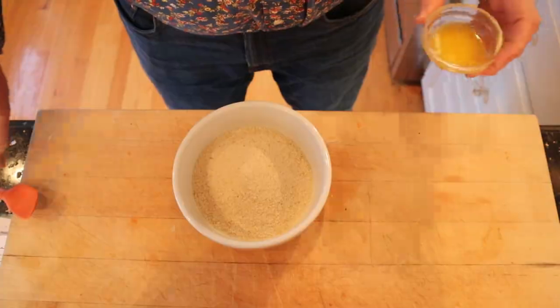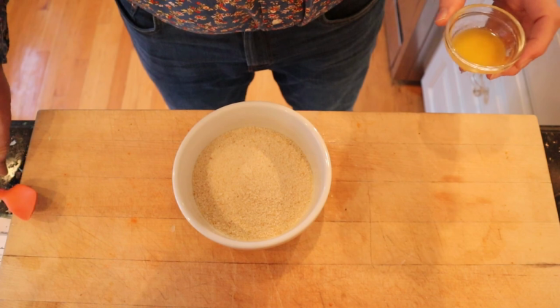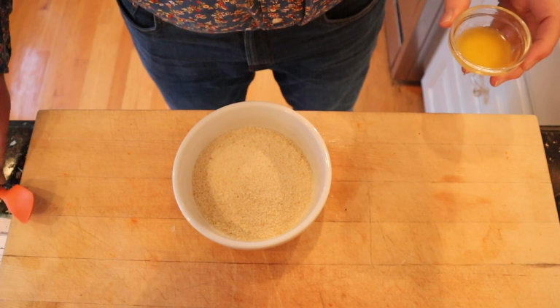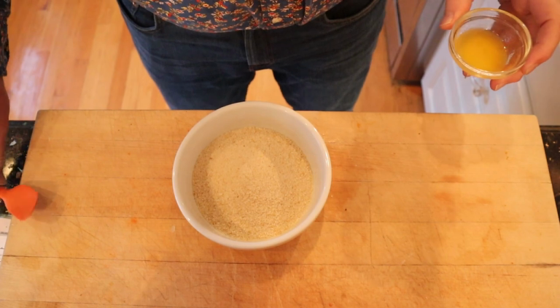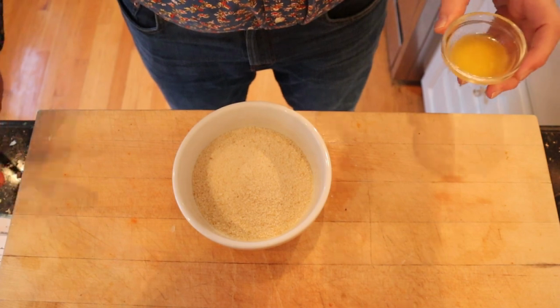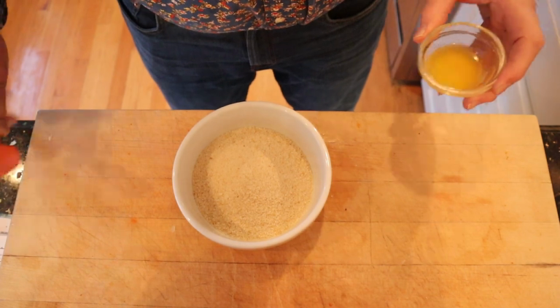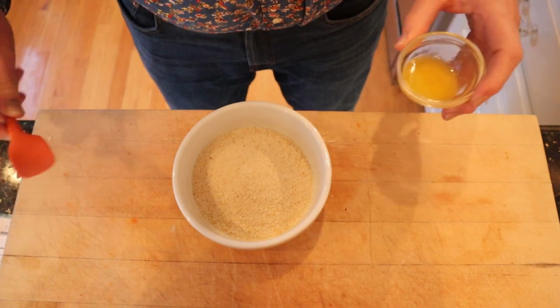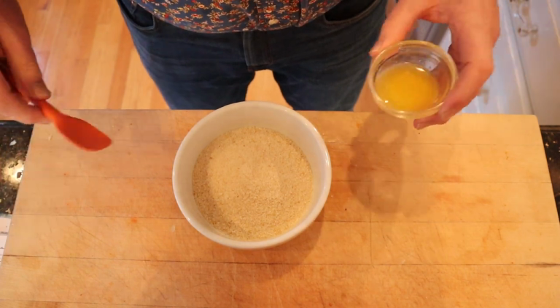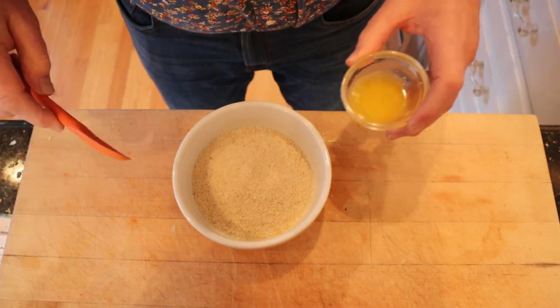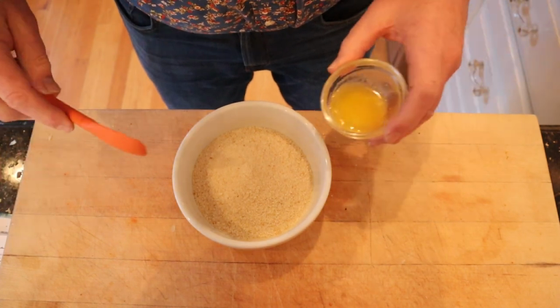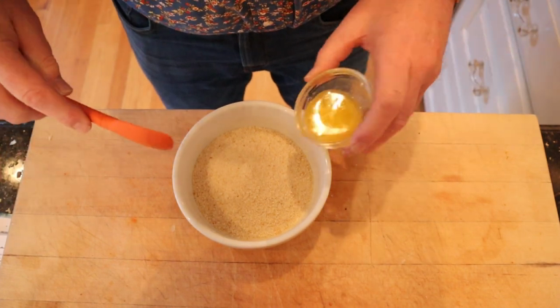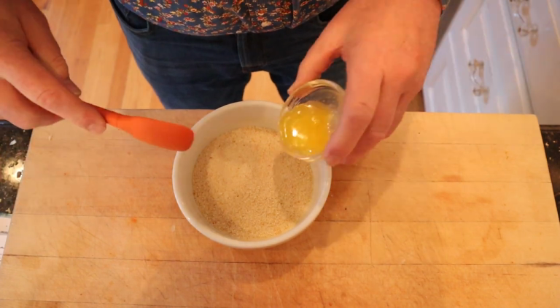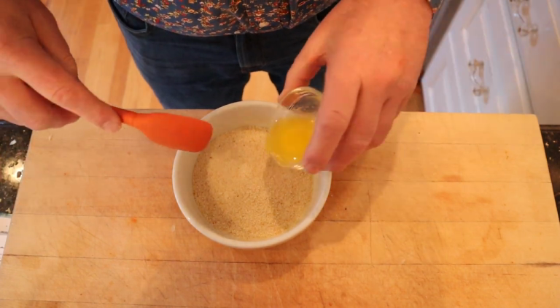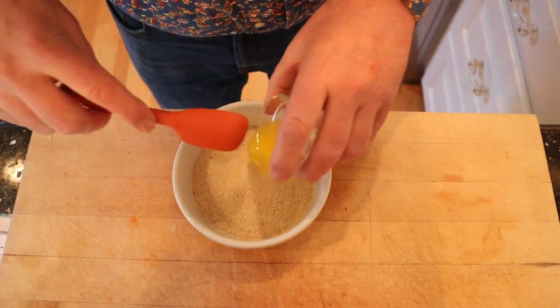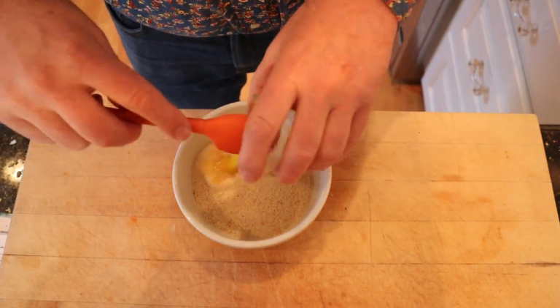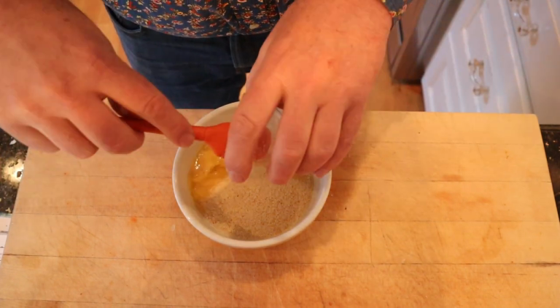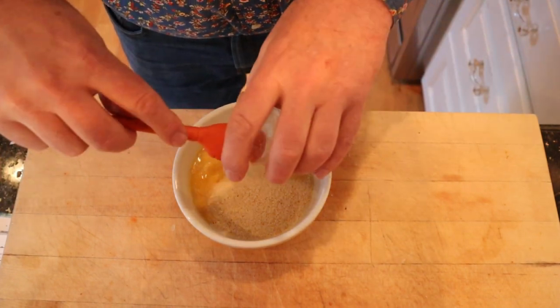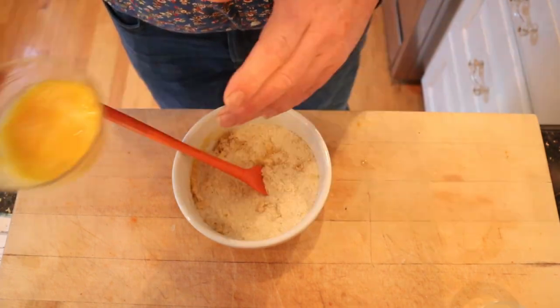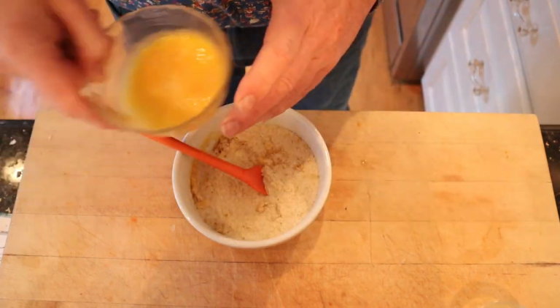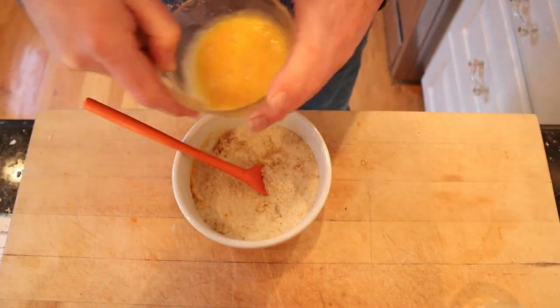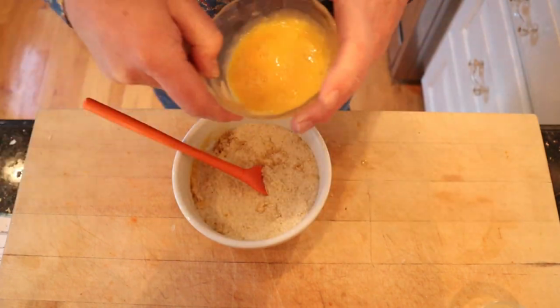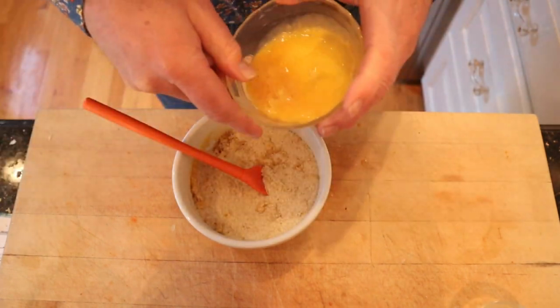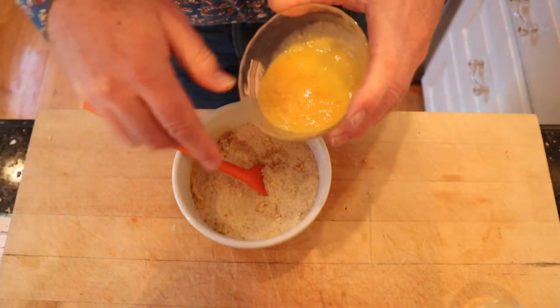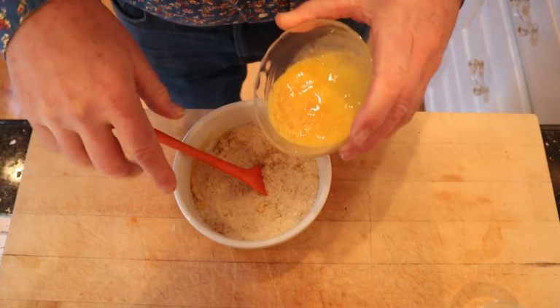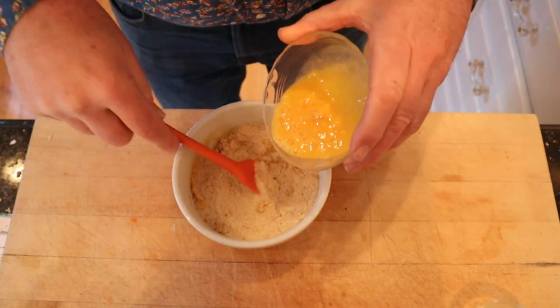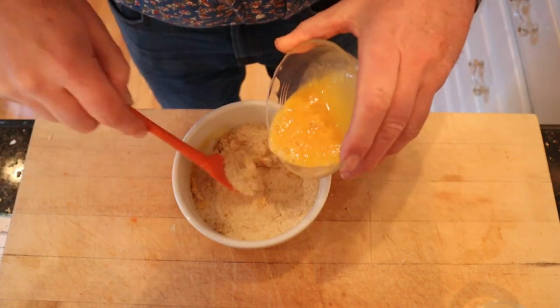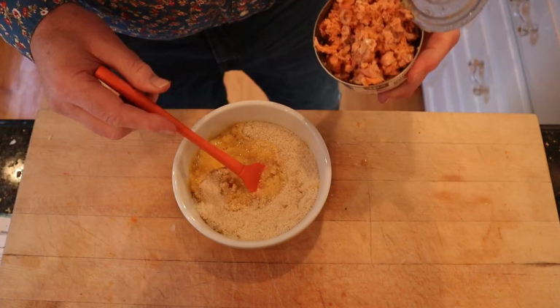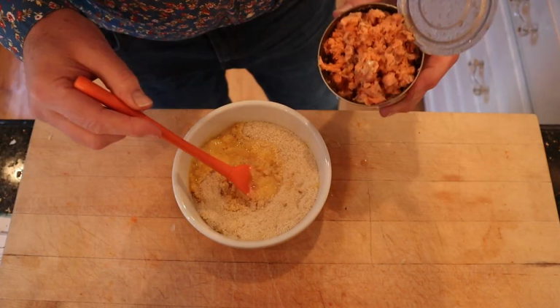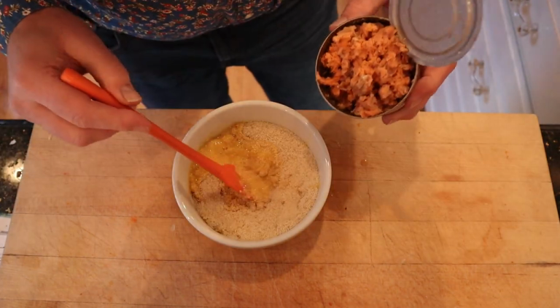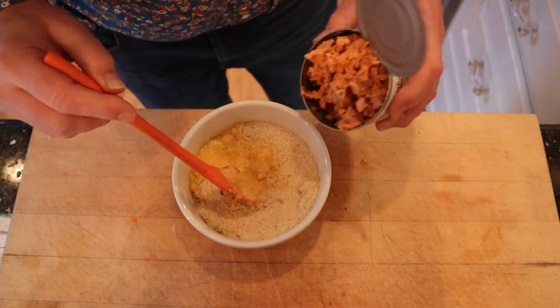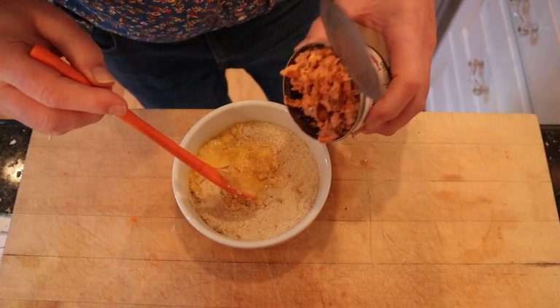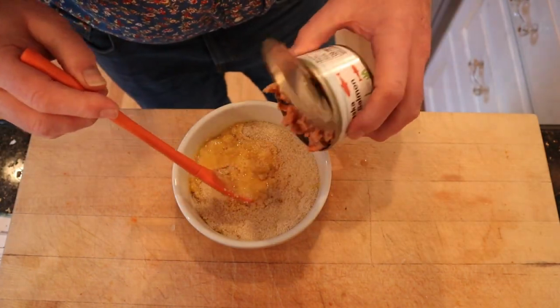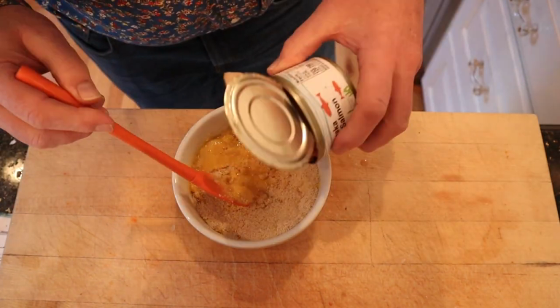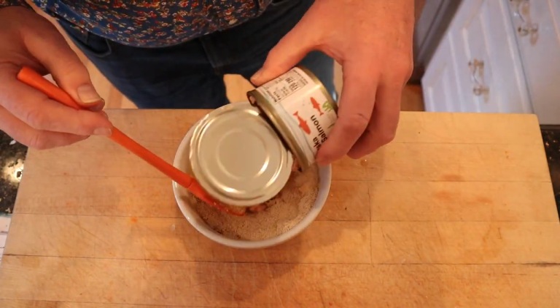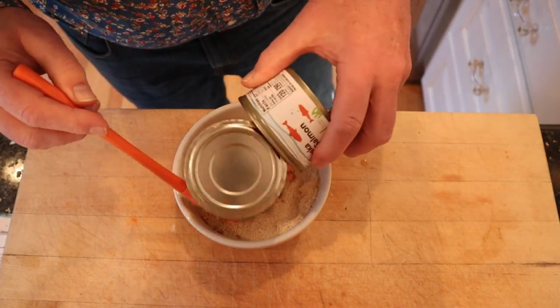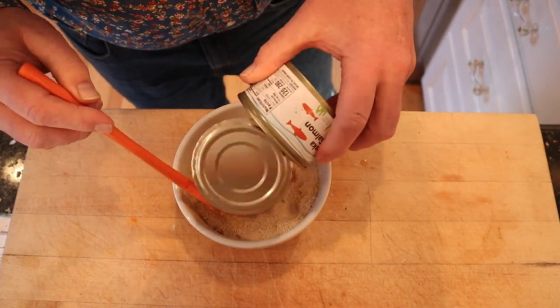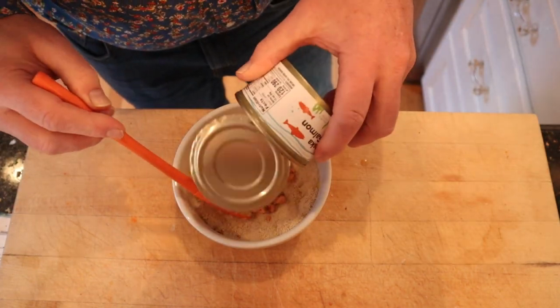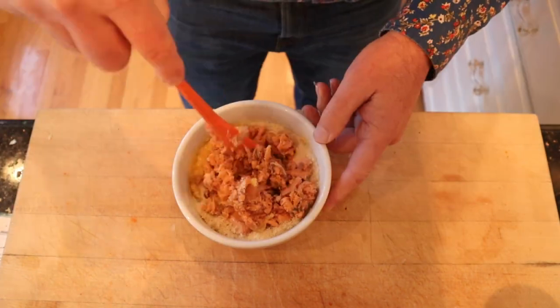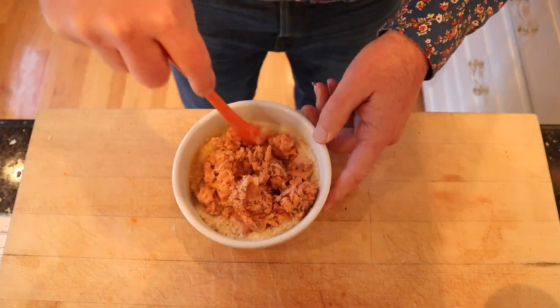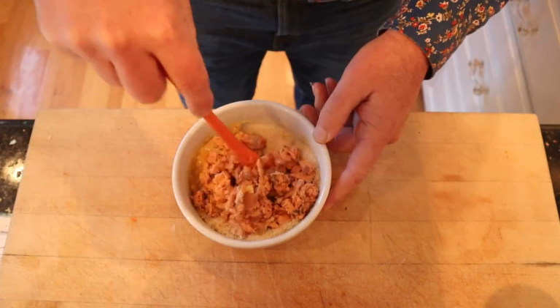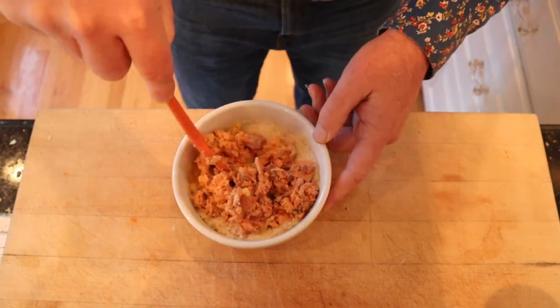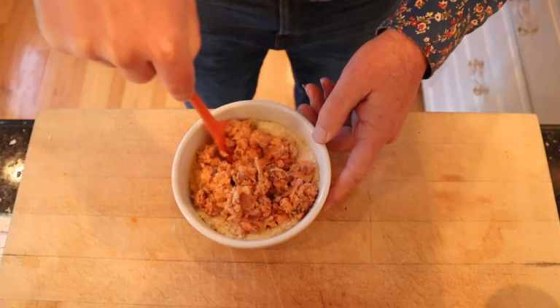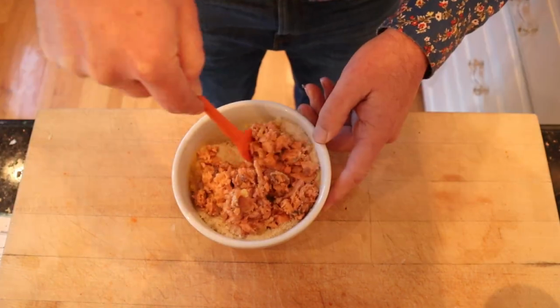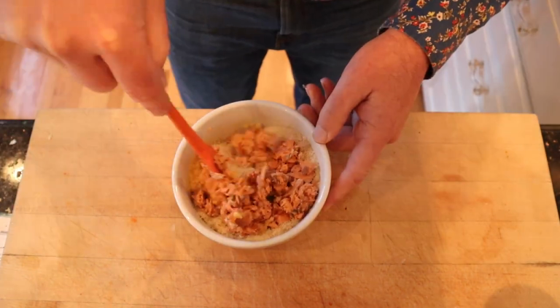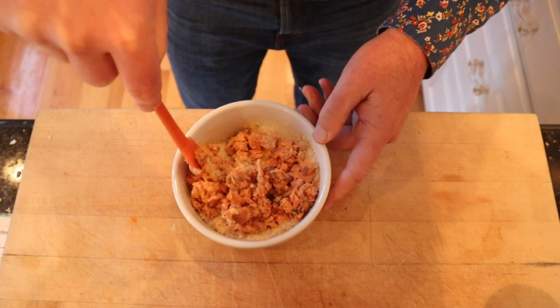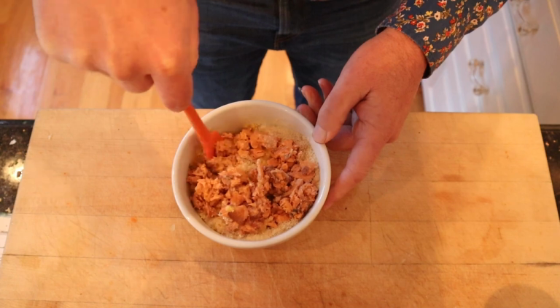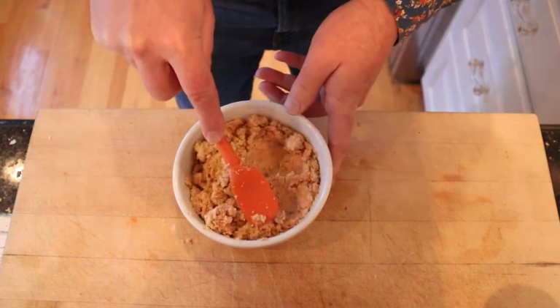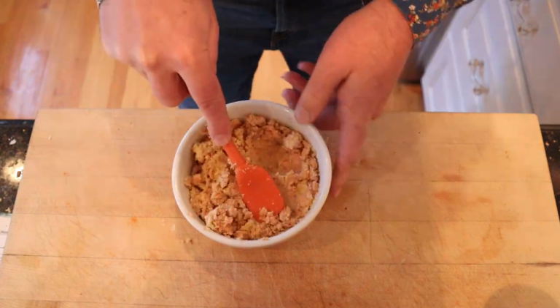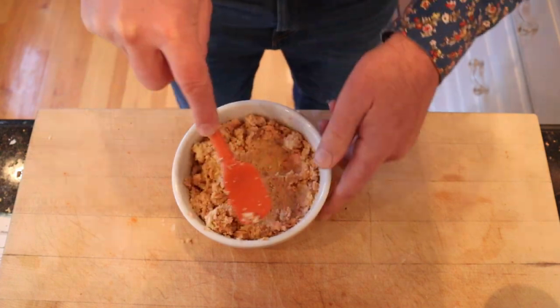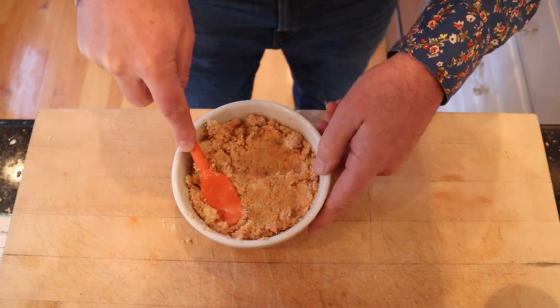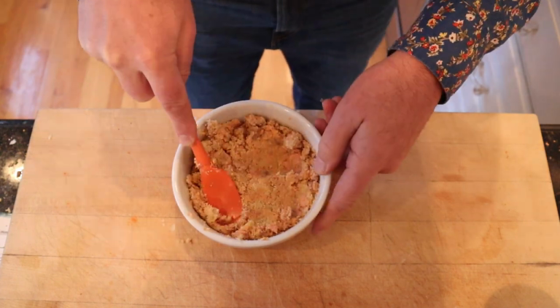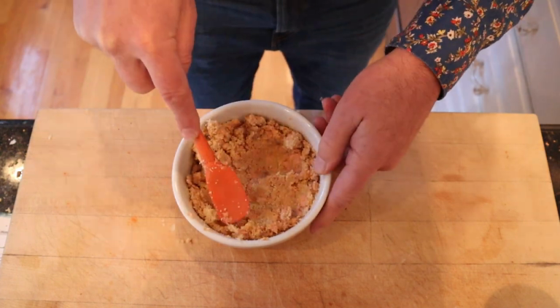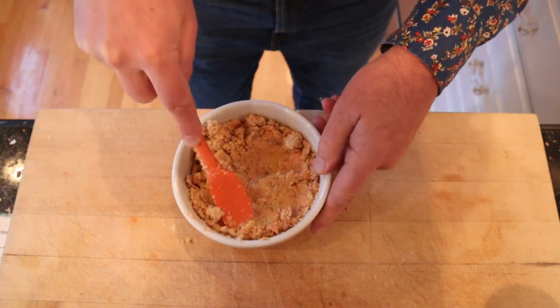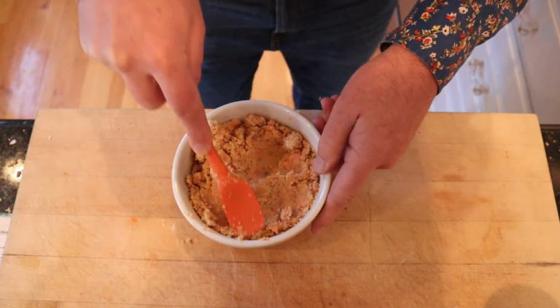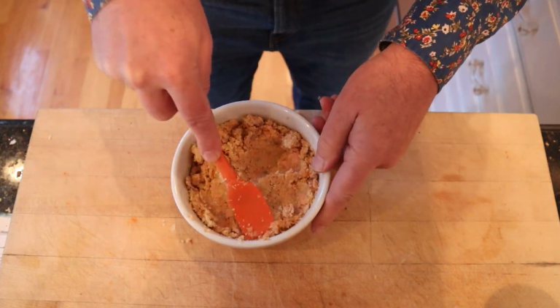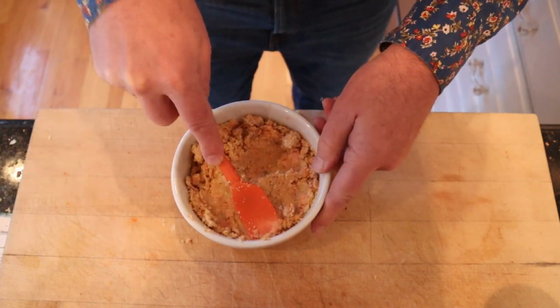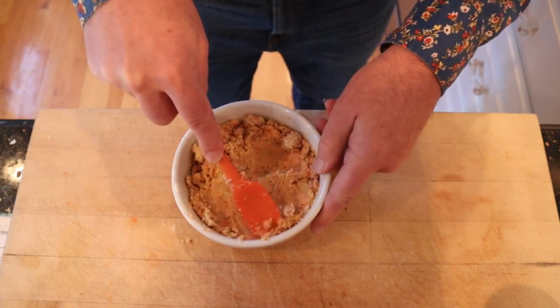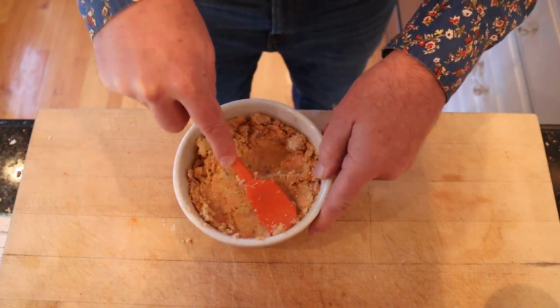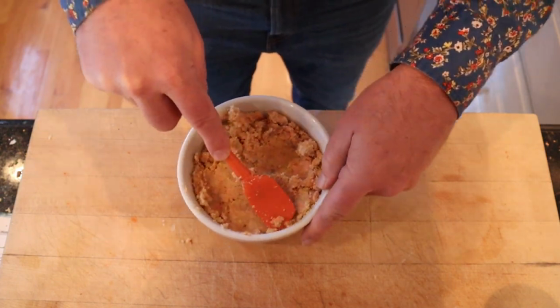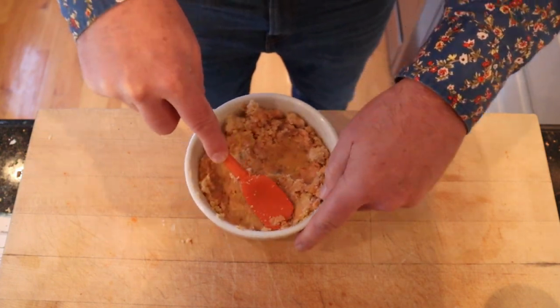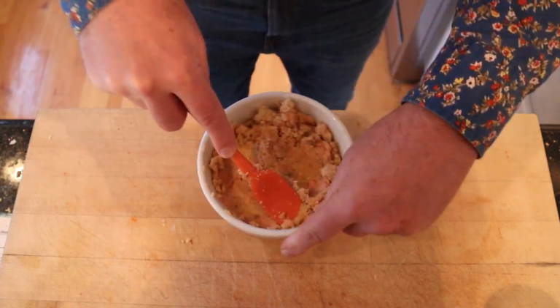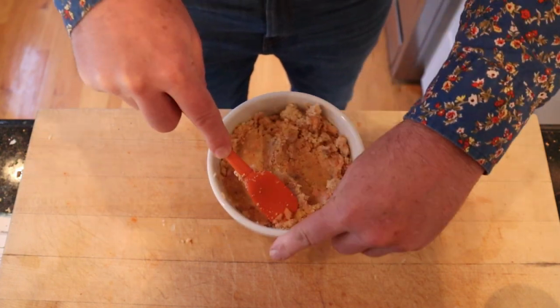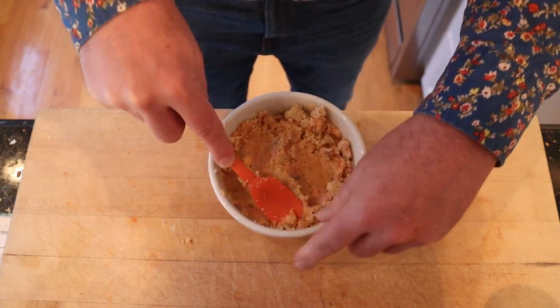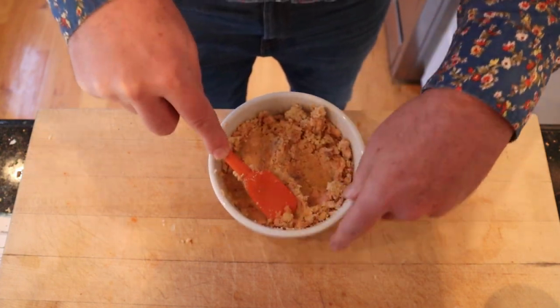To breadcrumbs we add melted butter, beaten egg, and canned salmon. And we mix all that and we just sort of press that down in the bowl.